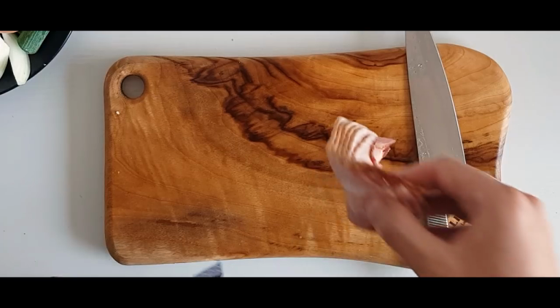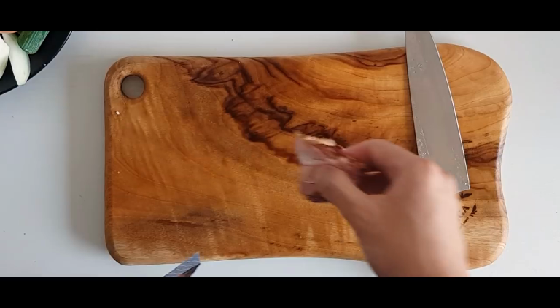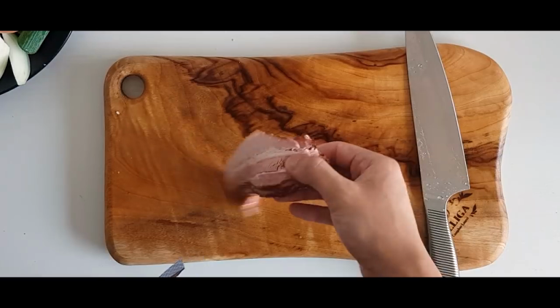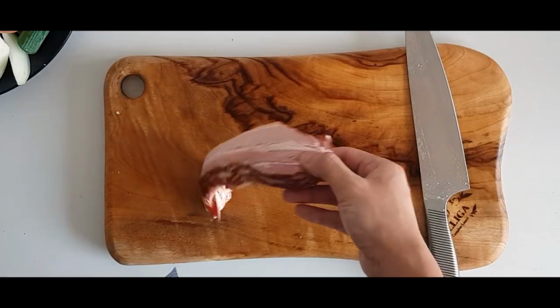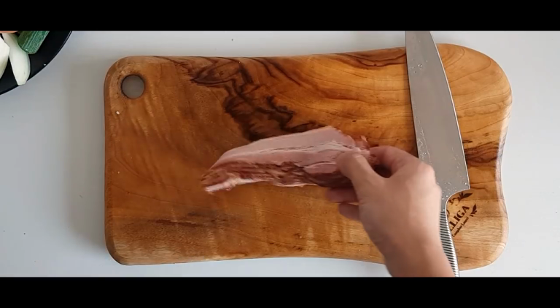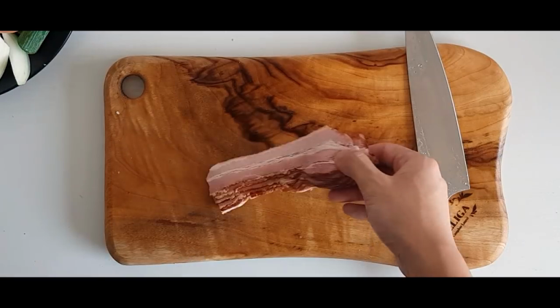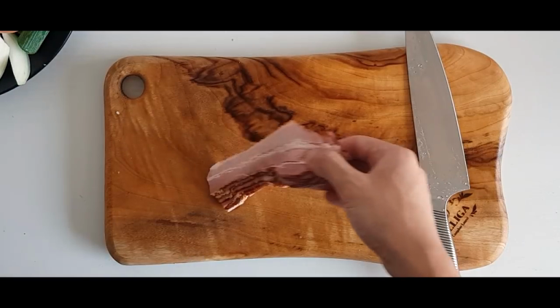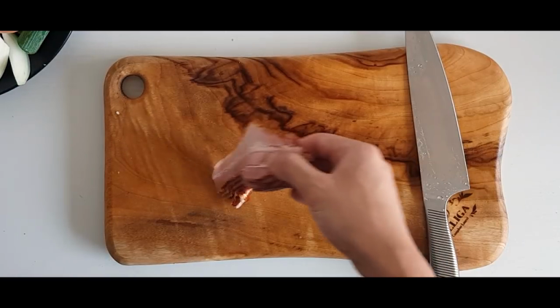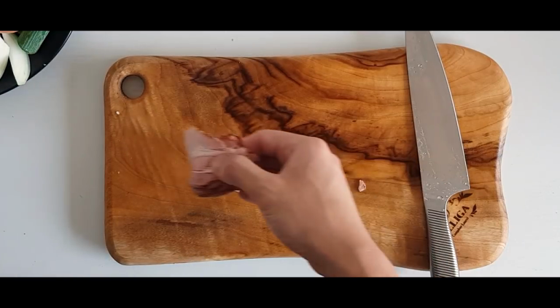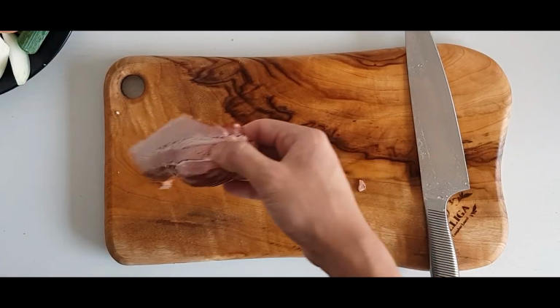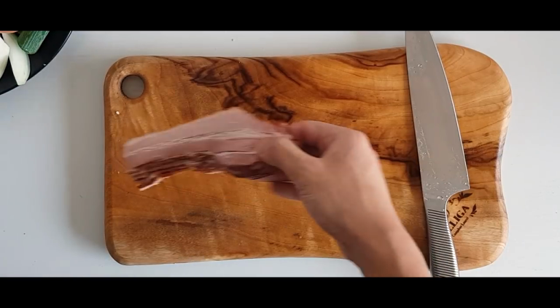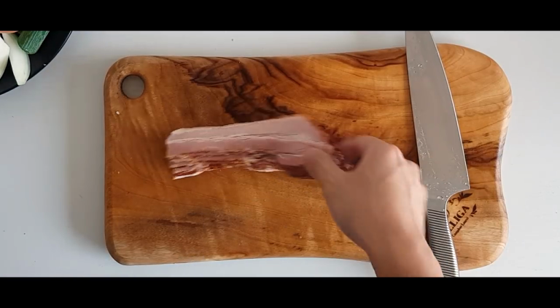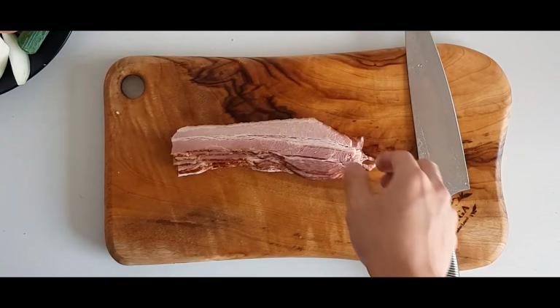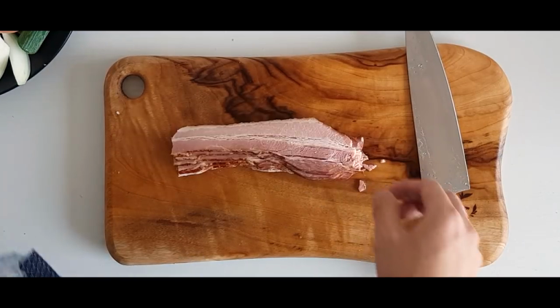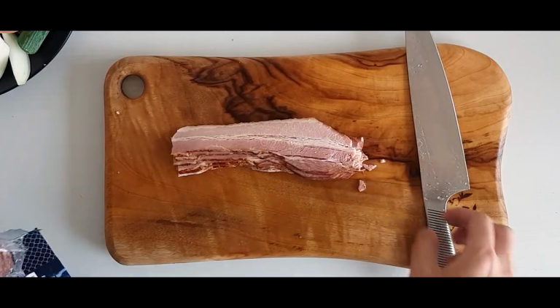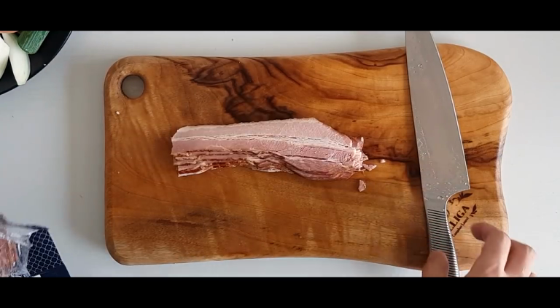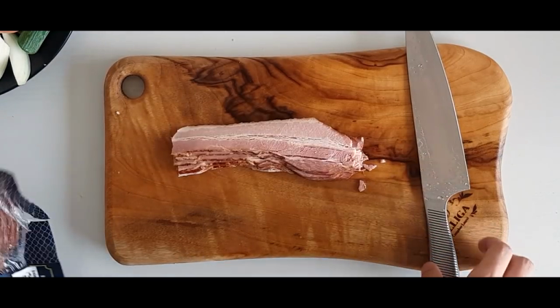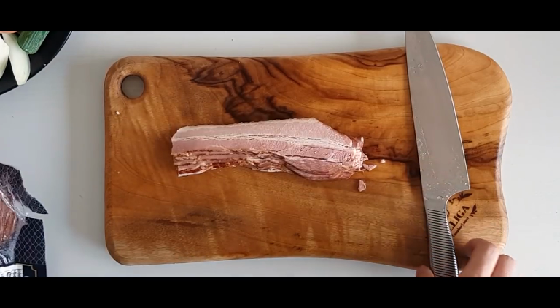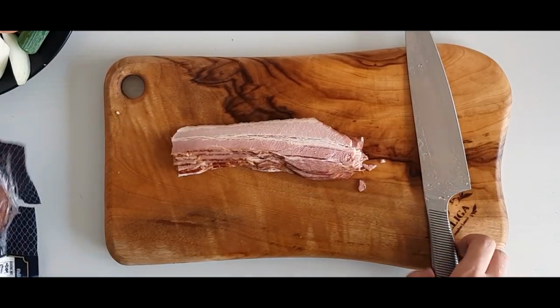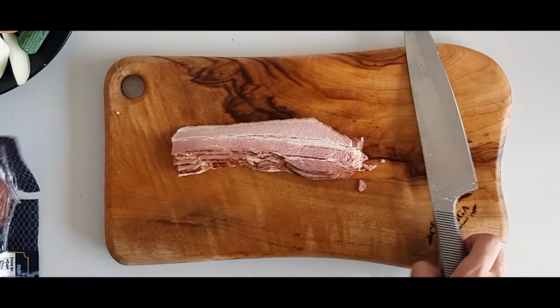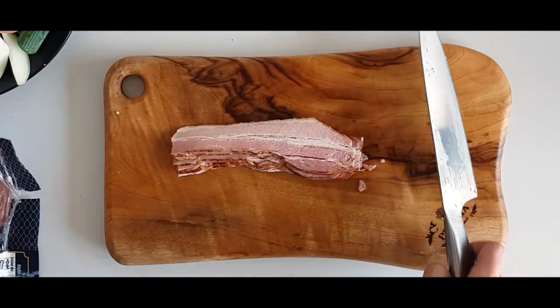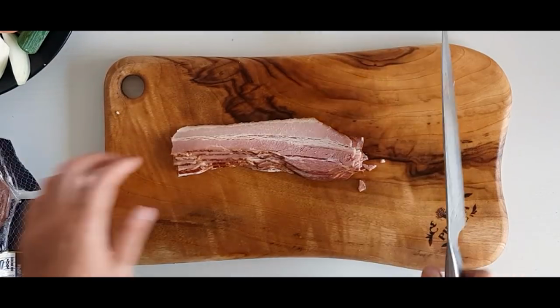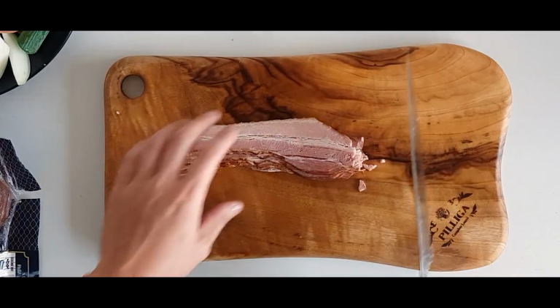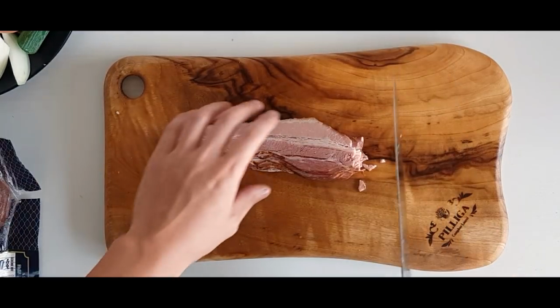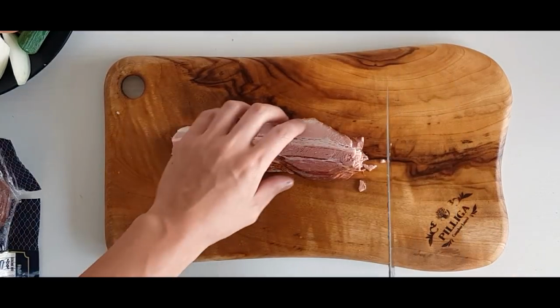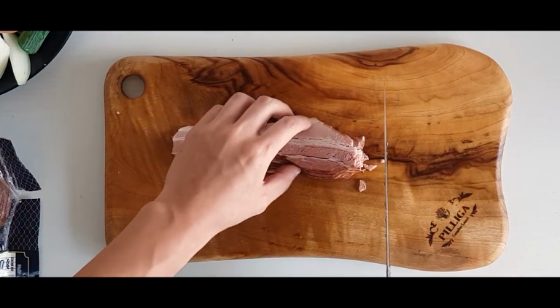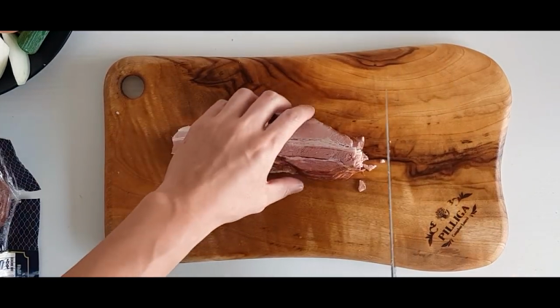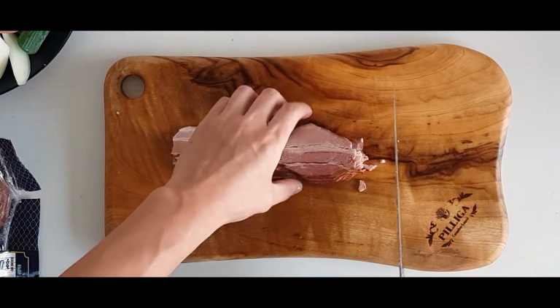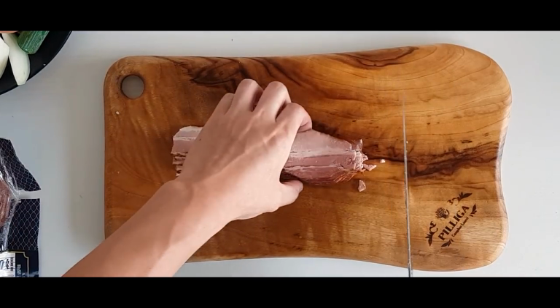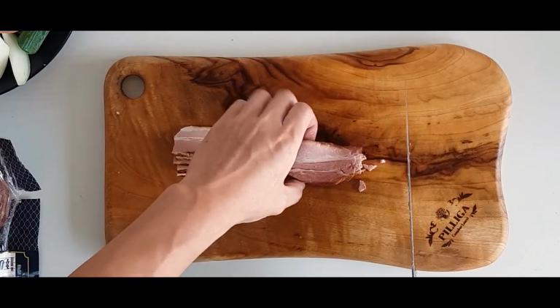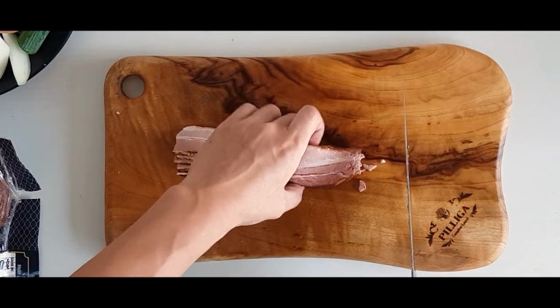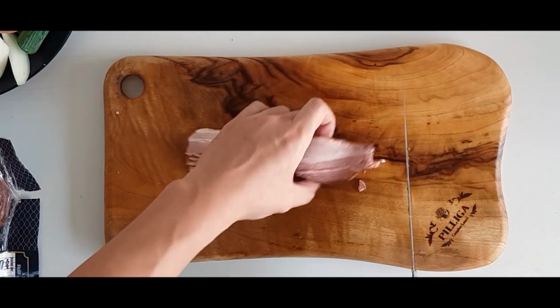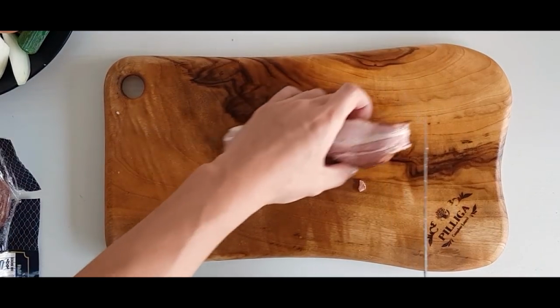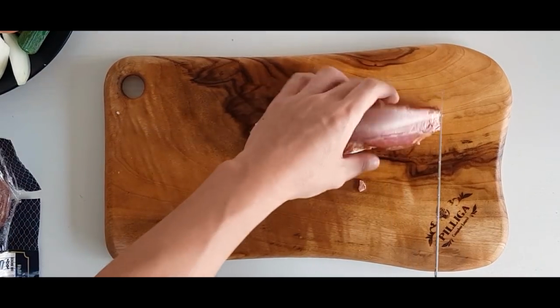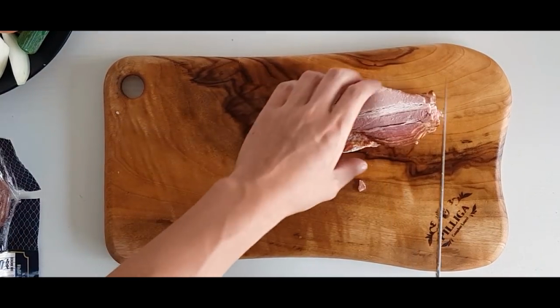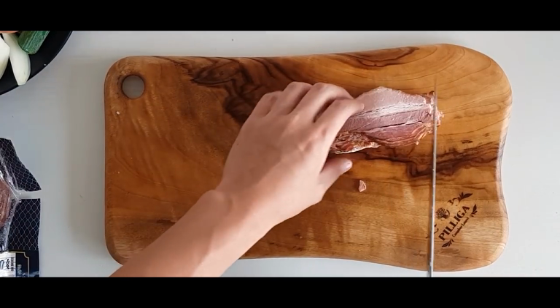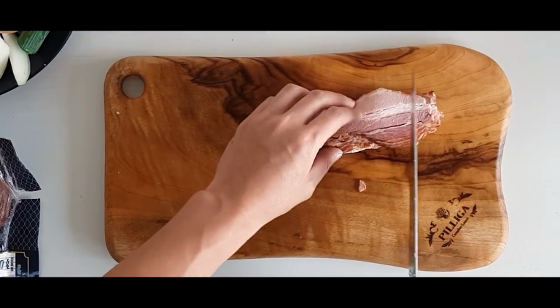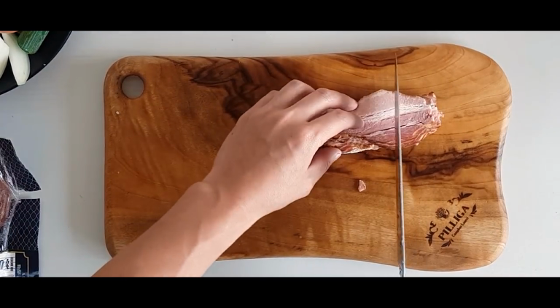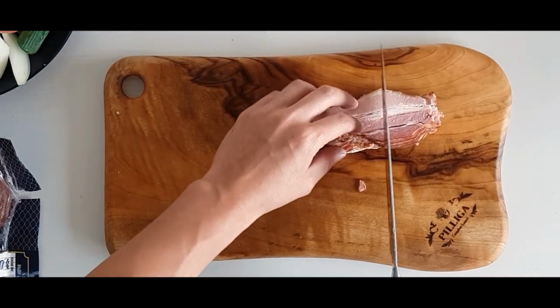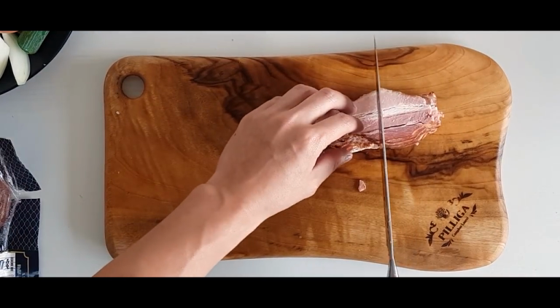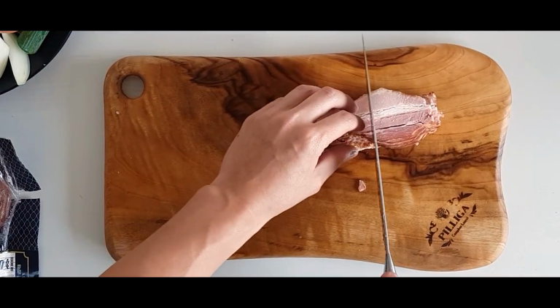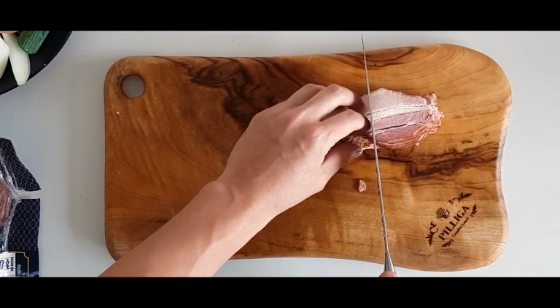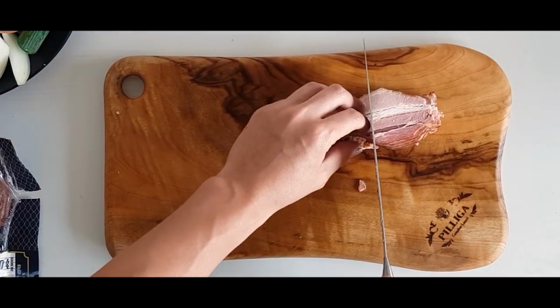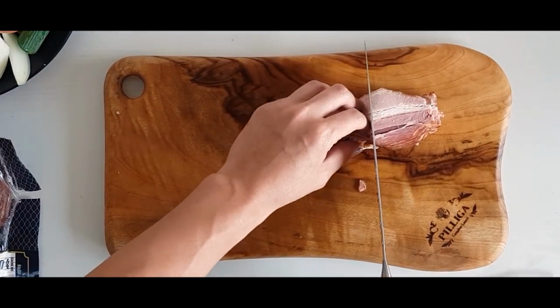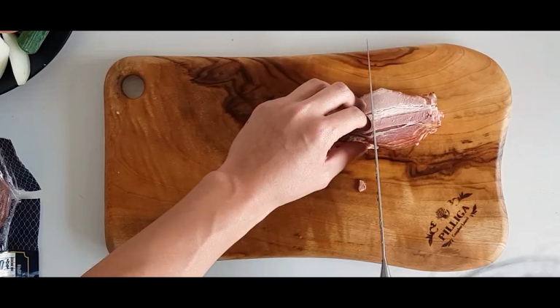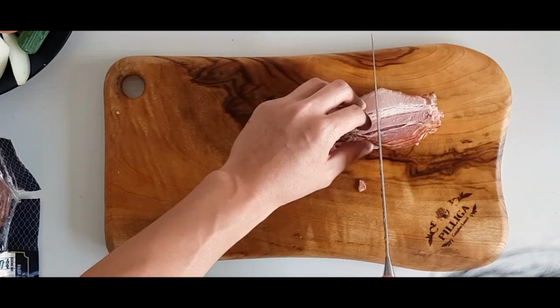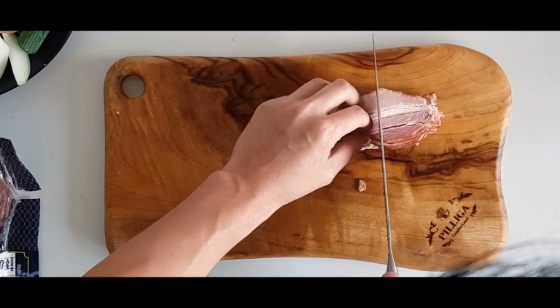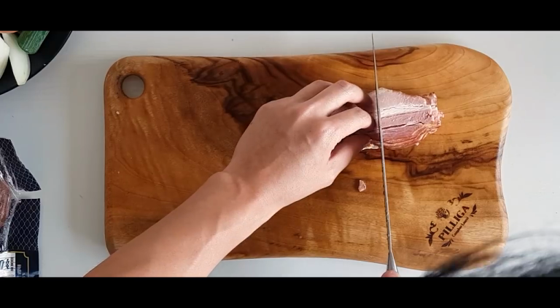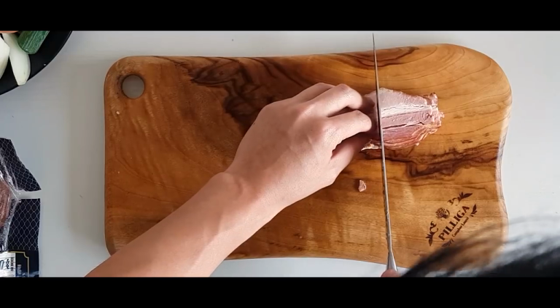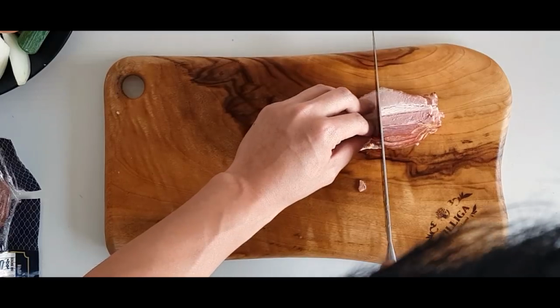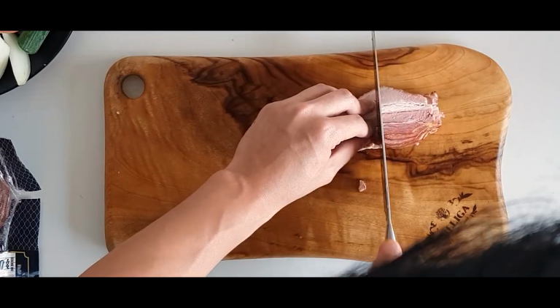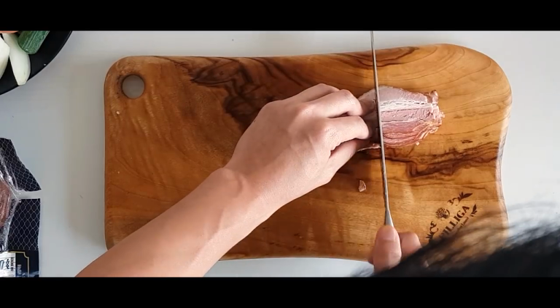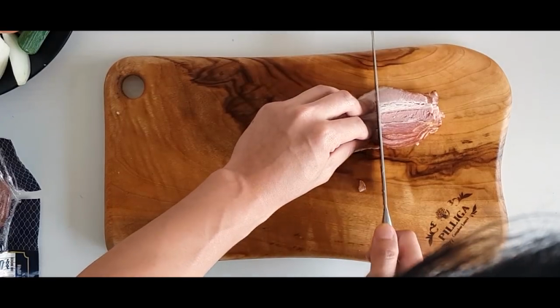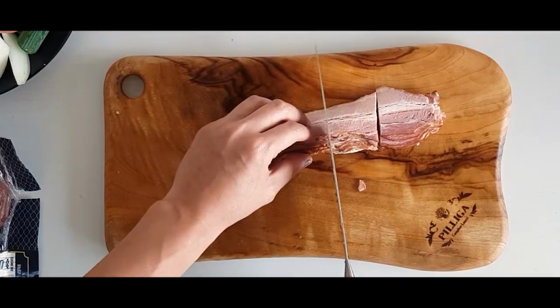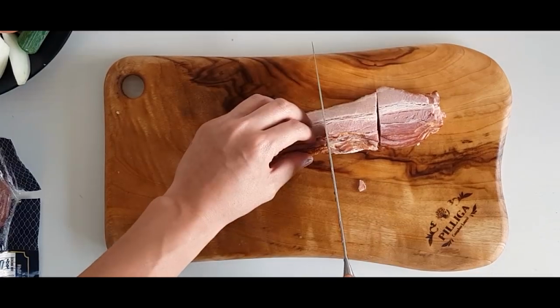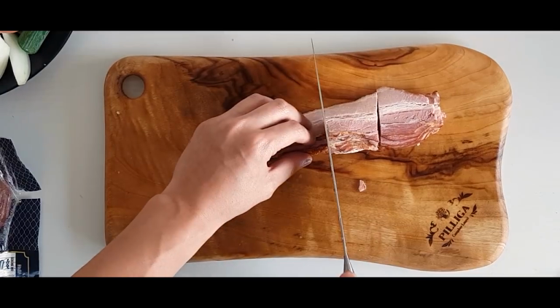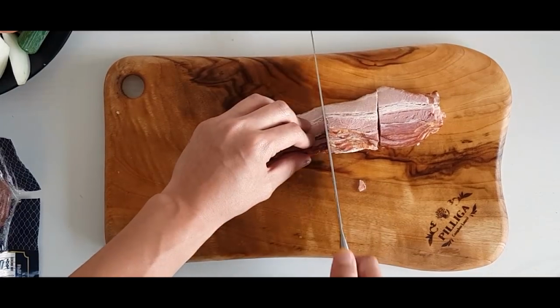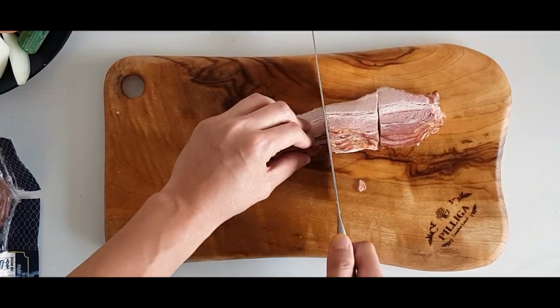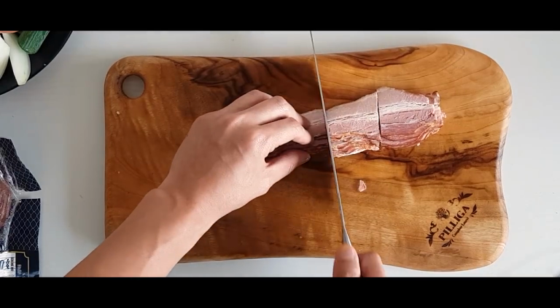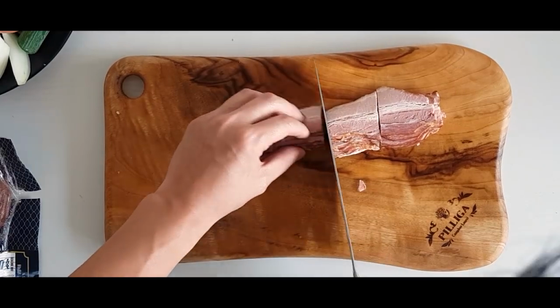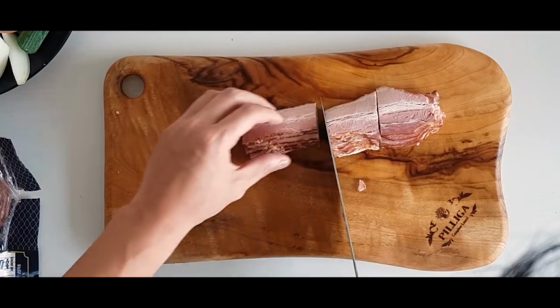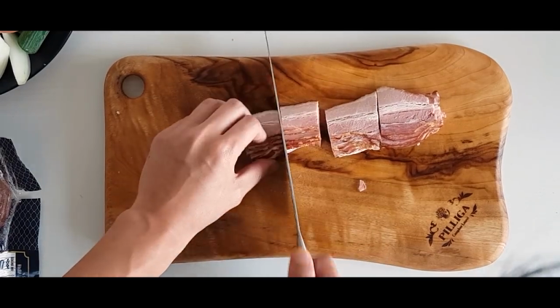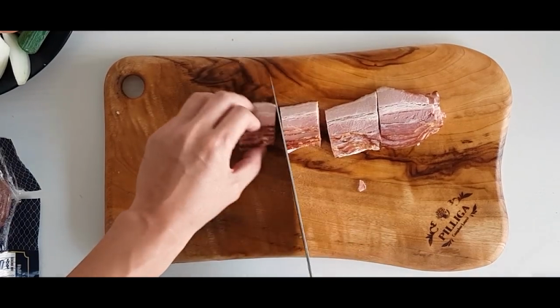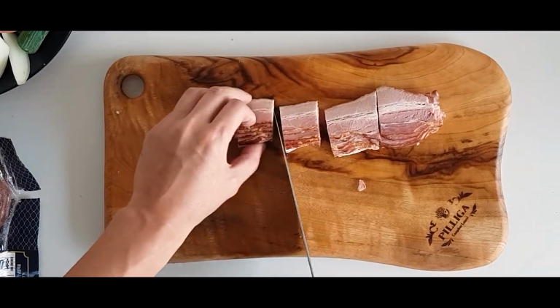Even more meat — bacon time! I used 4 strips of bacon and cut them into inch-long slices.